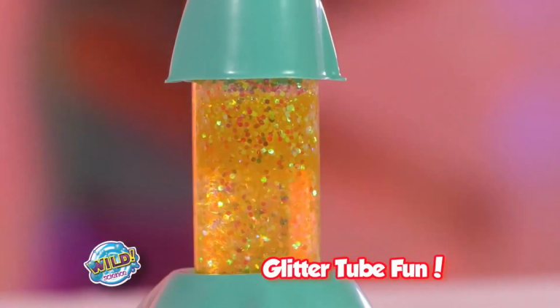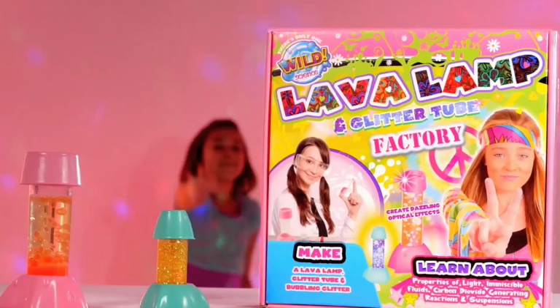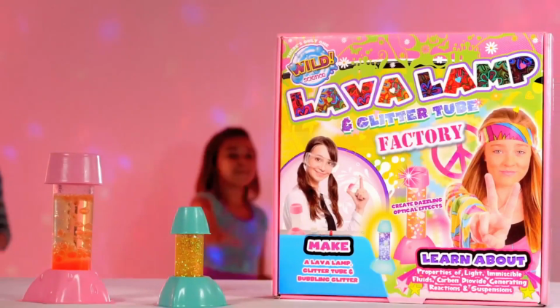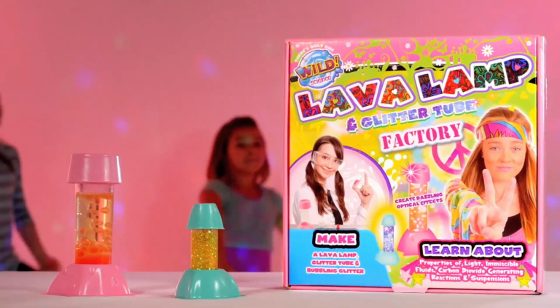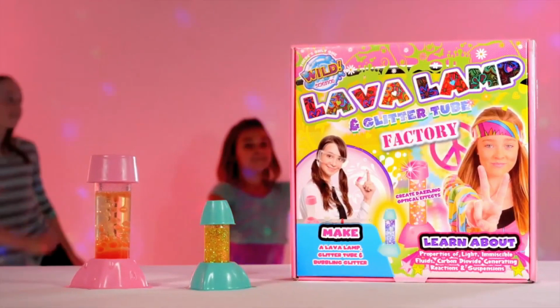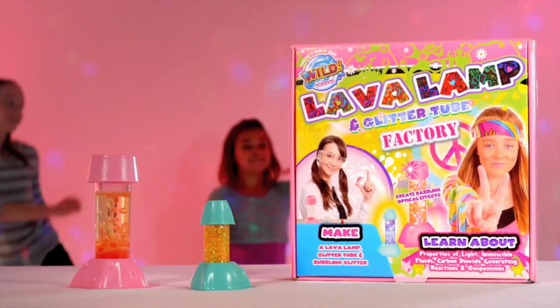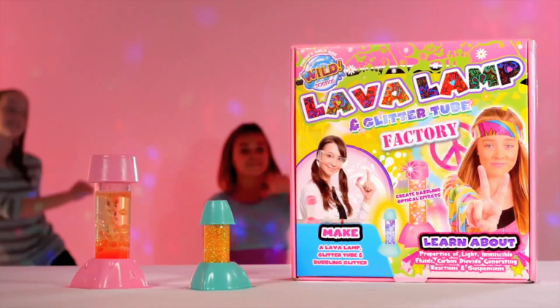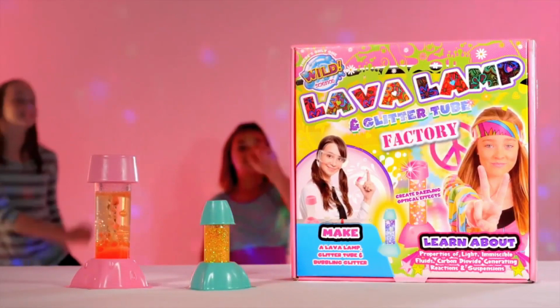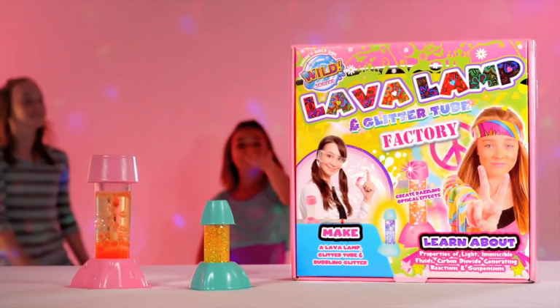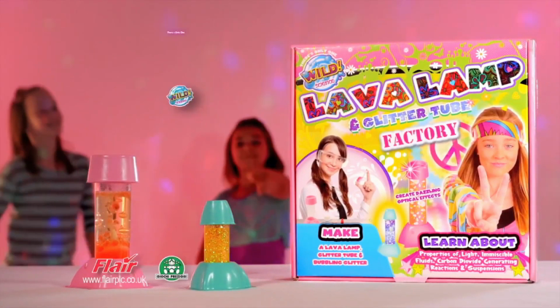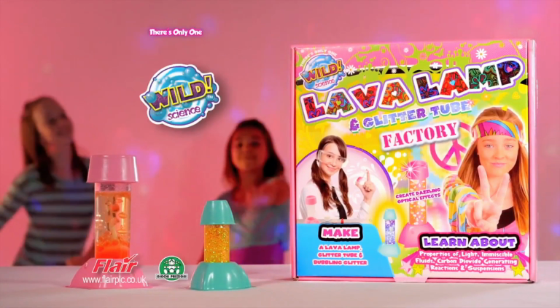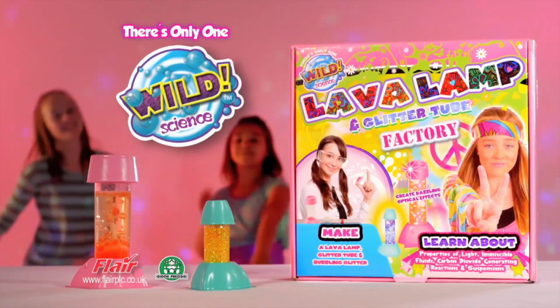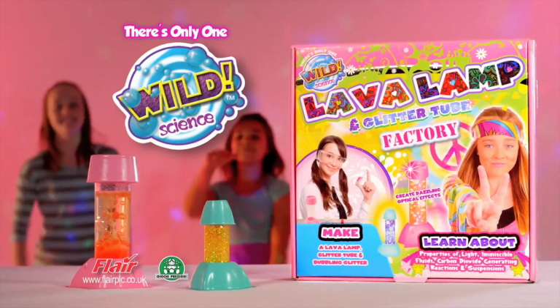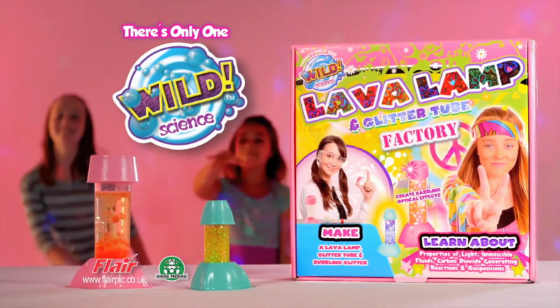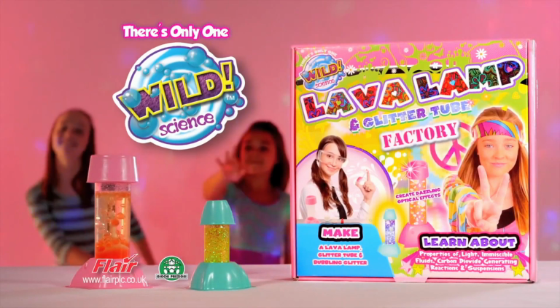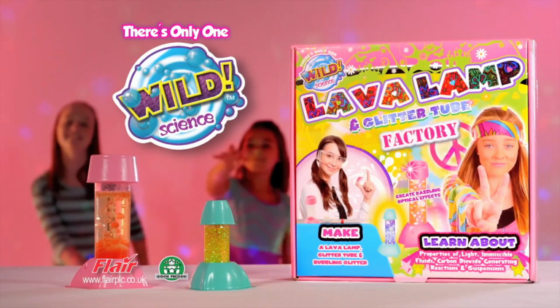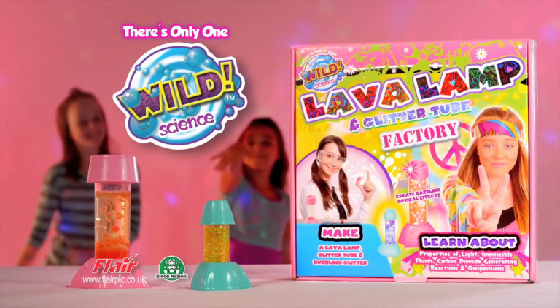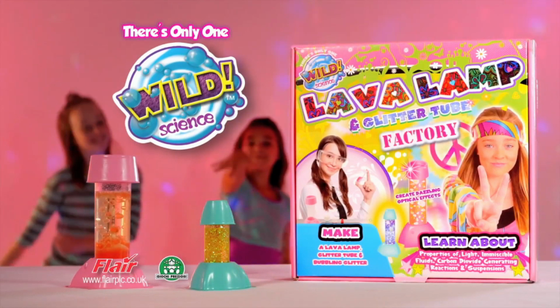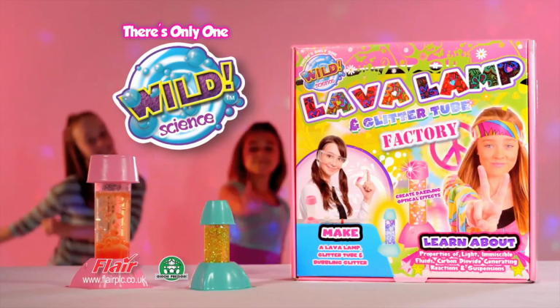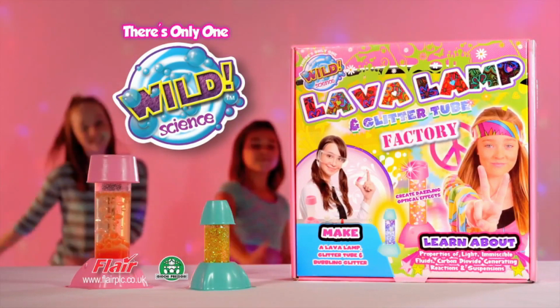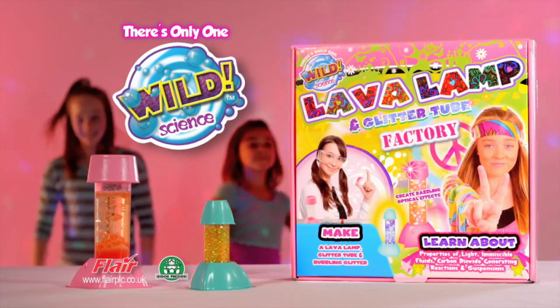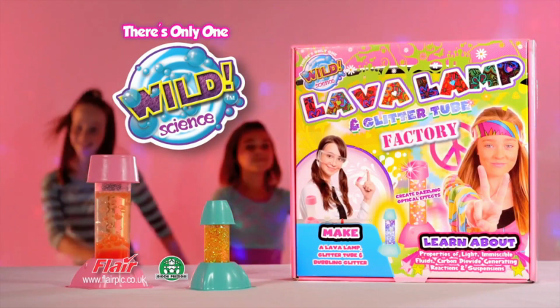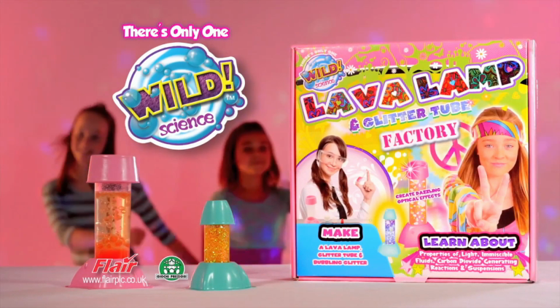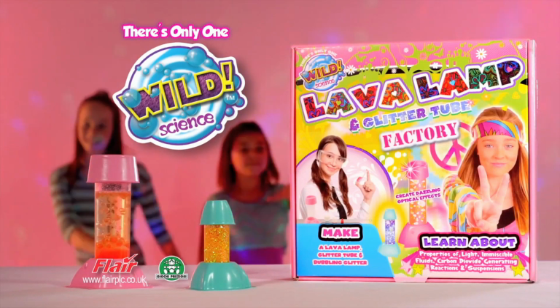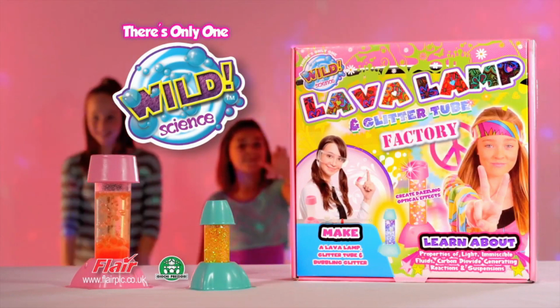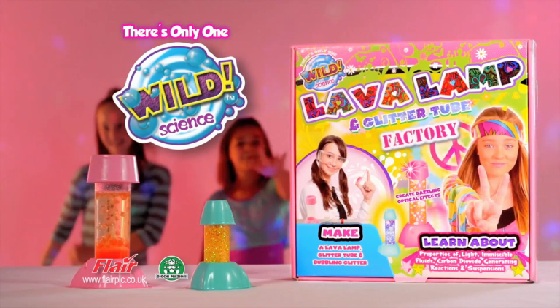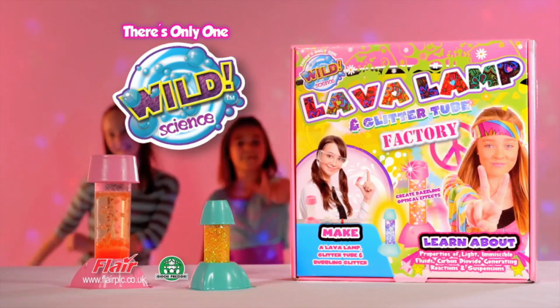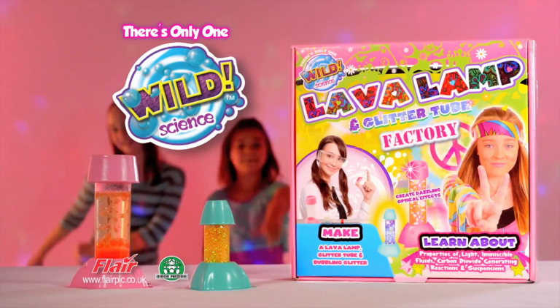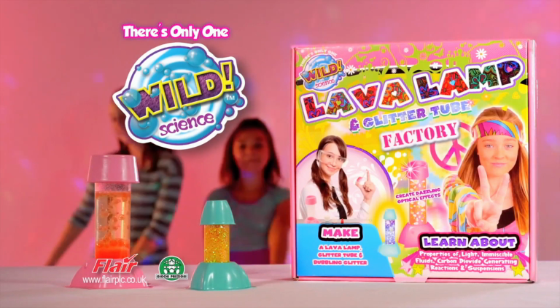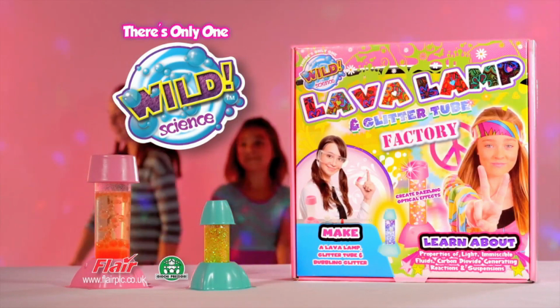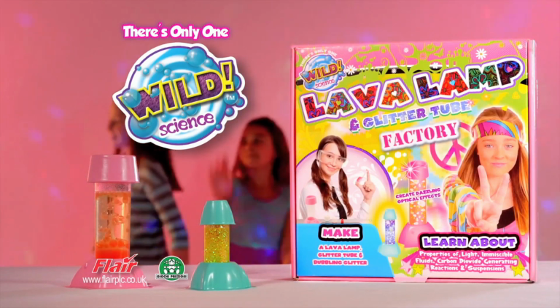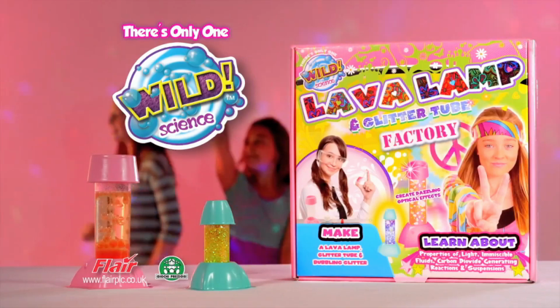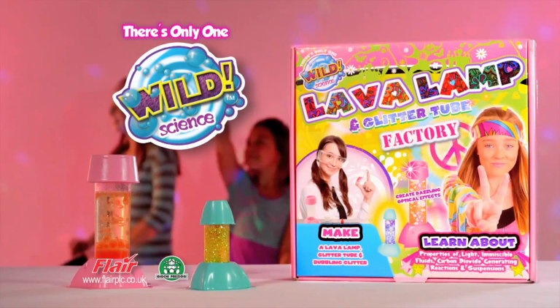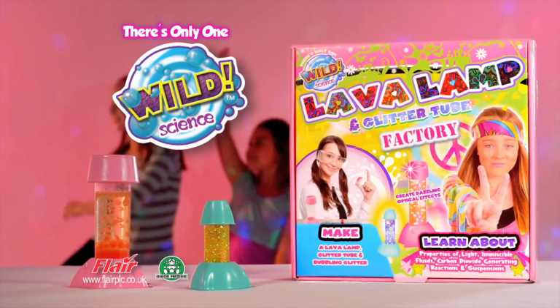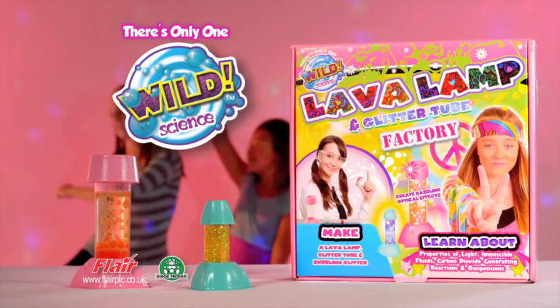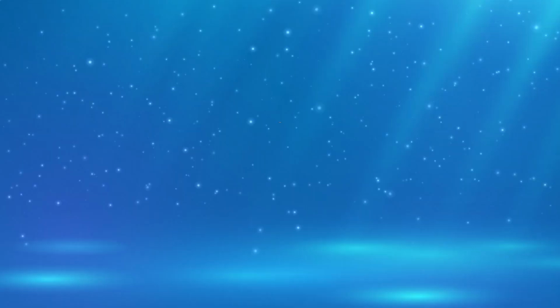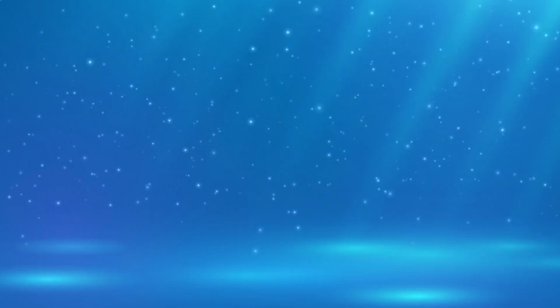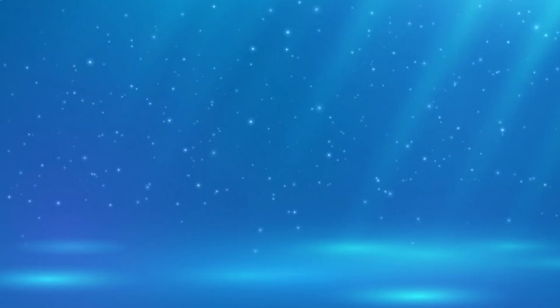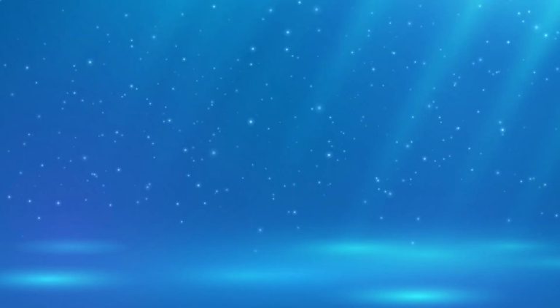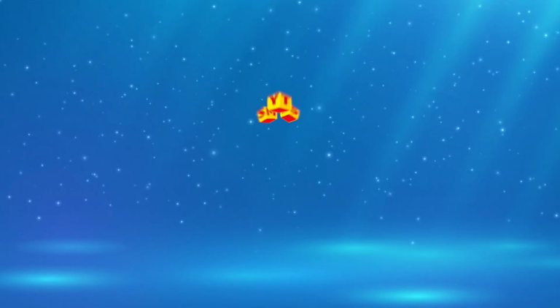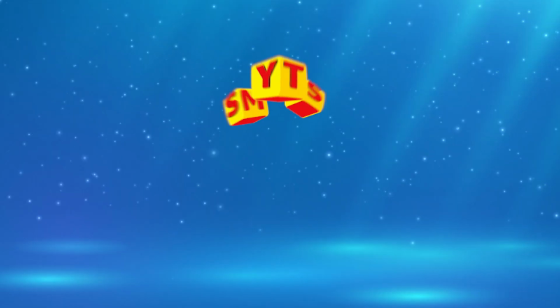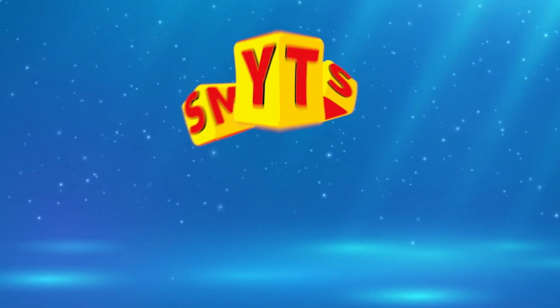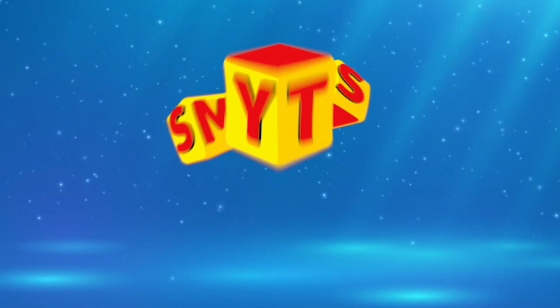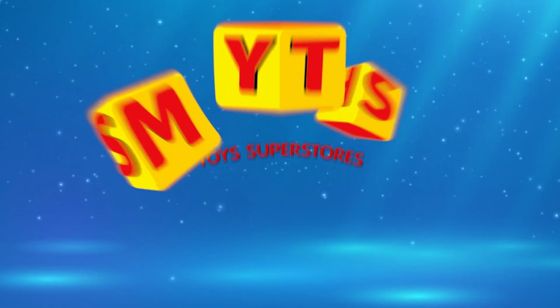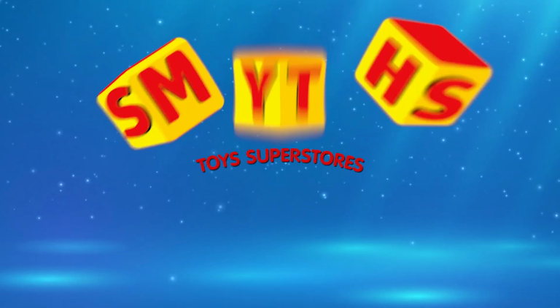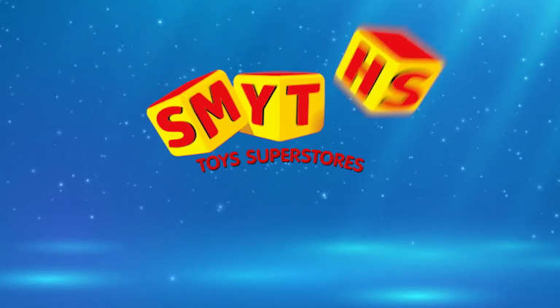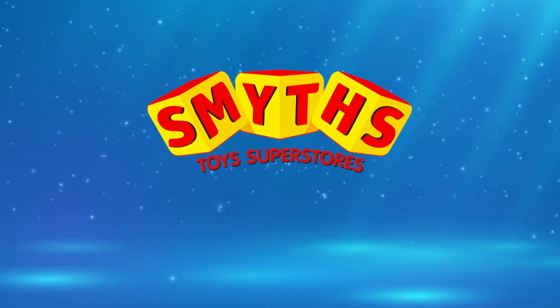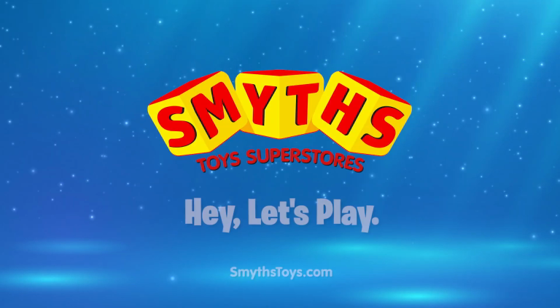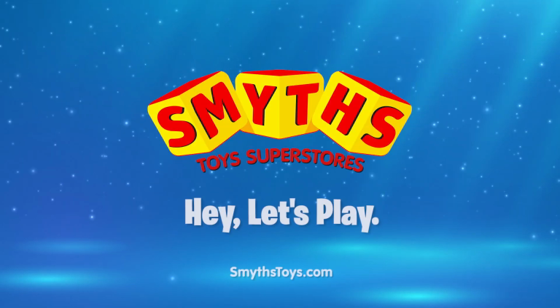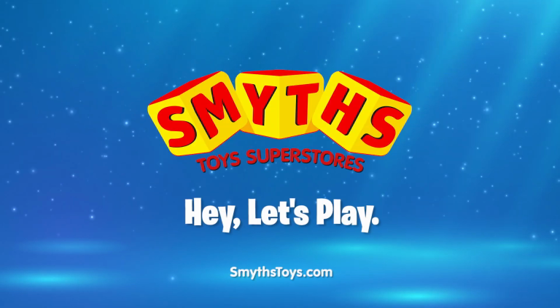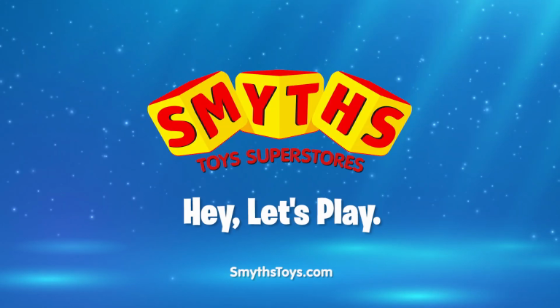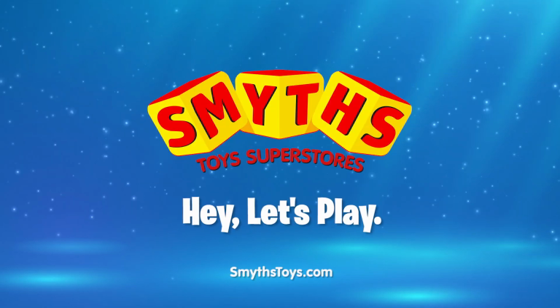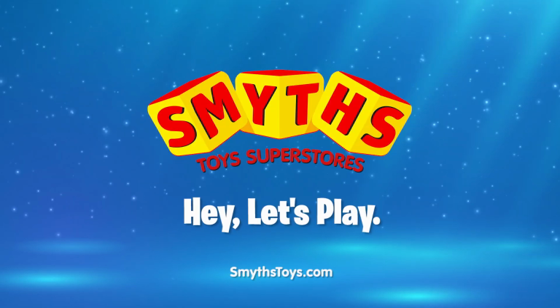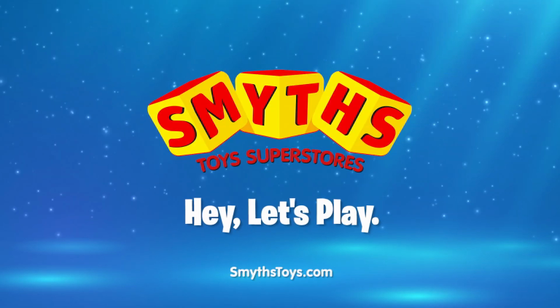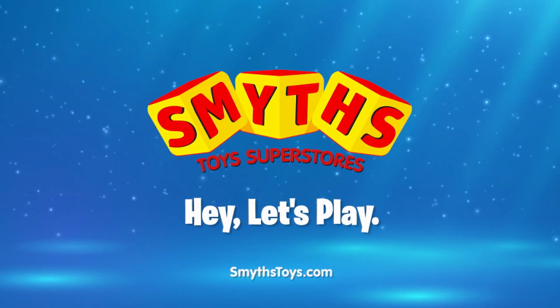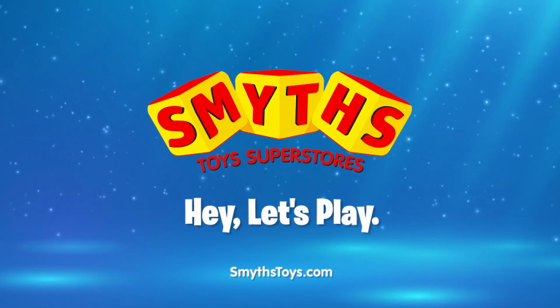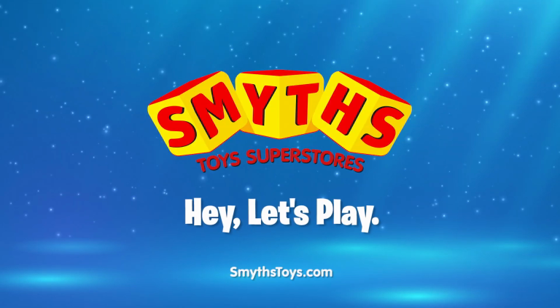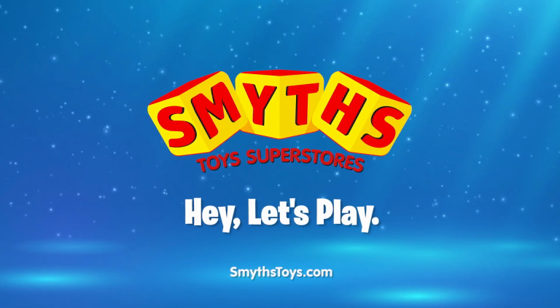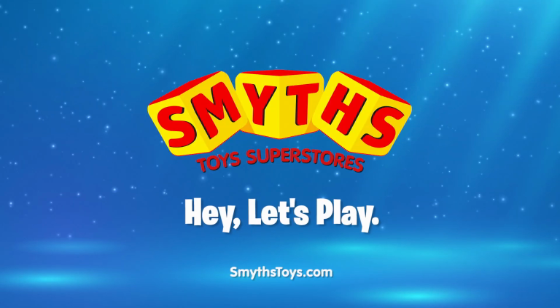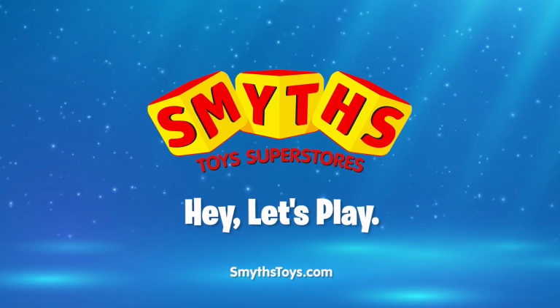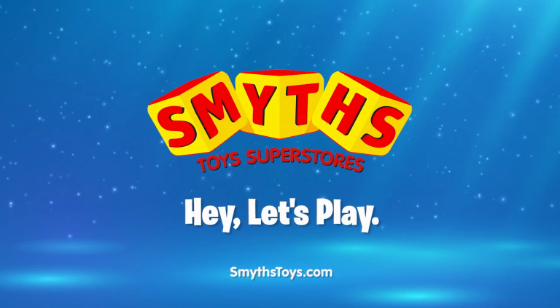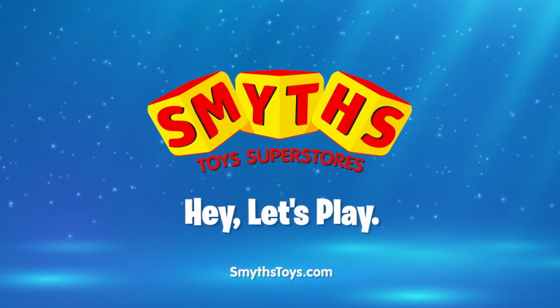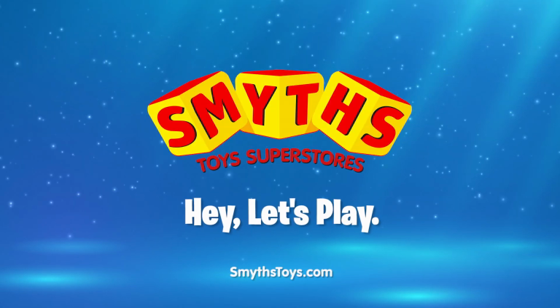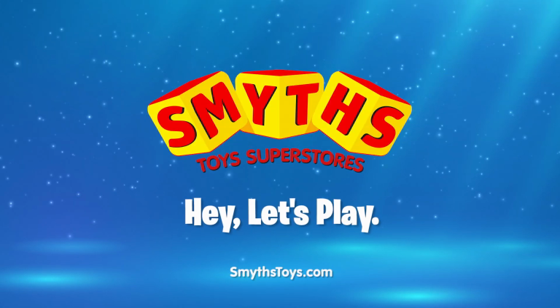The Lava Lamp and Glitter Tube Factory. There's only one Wild Science. Available now at Smith's Toys Superstores.